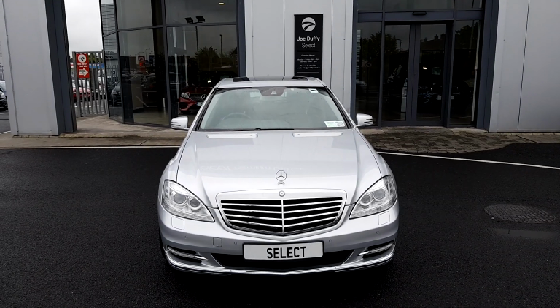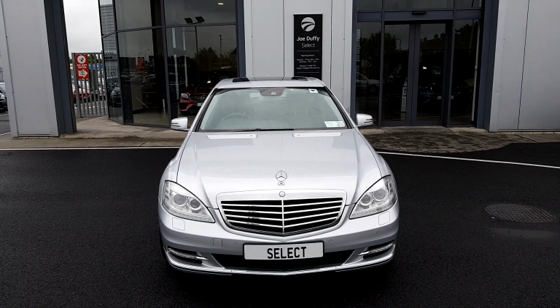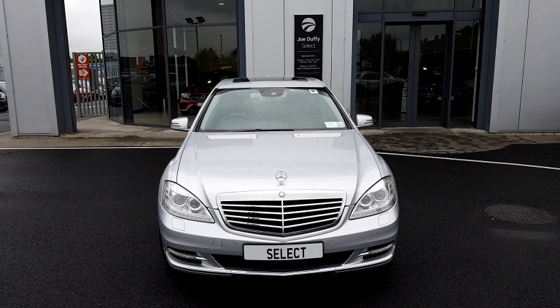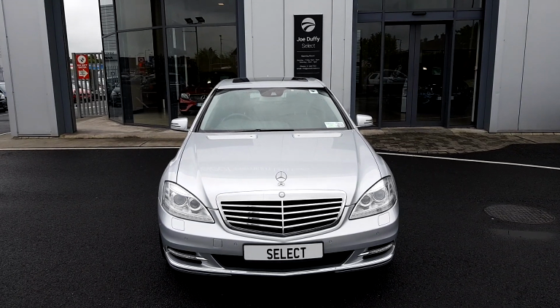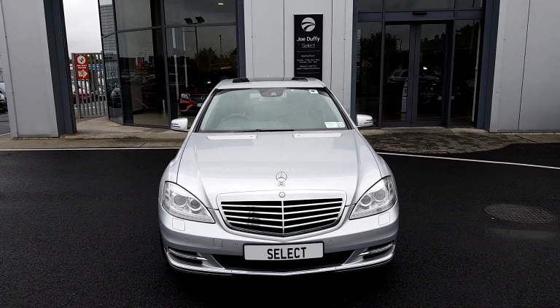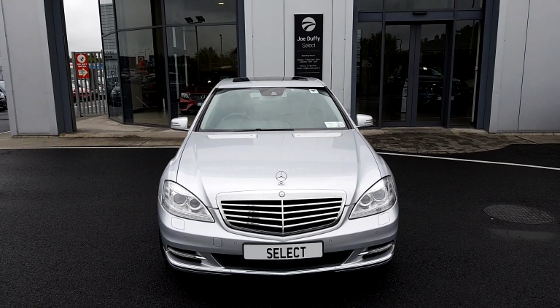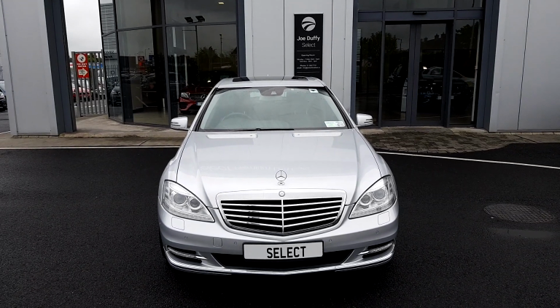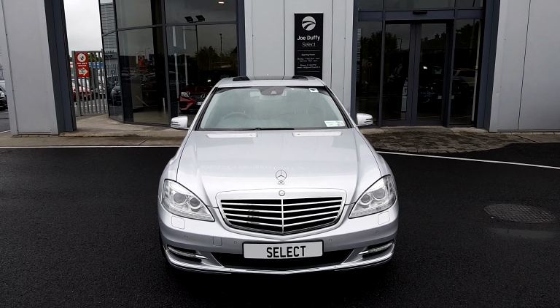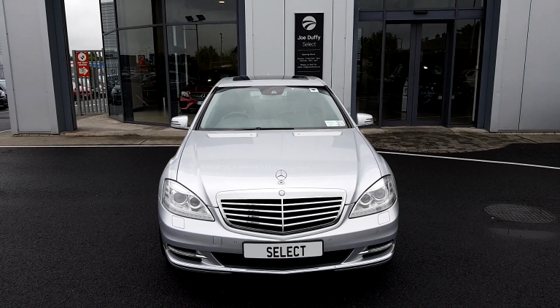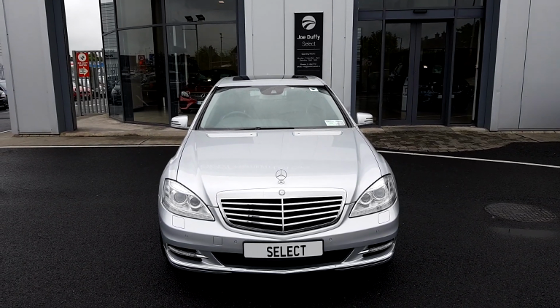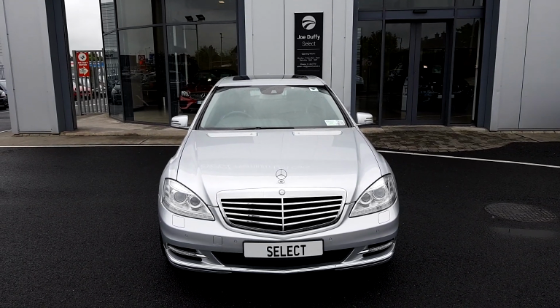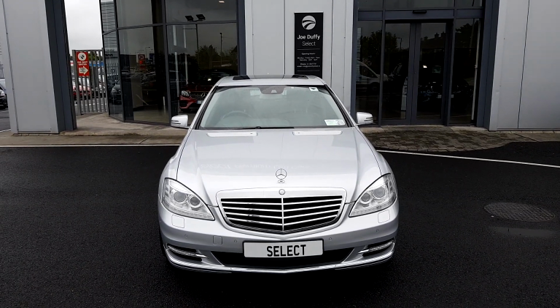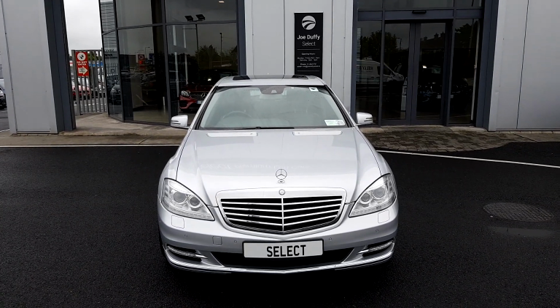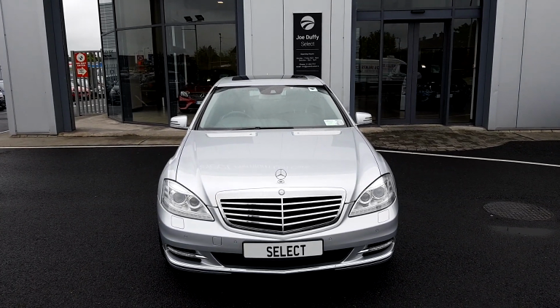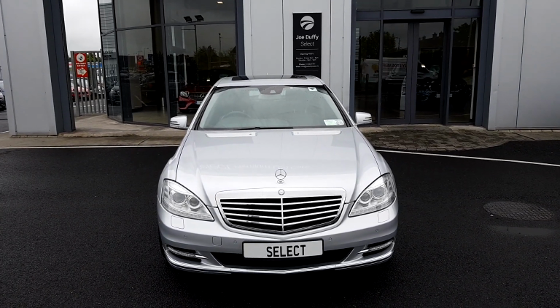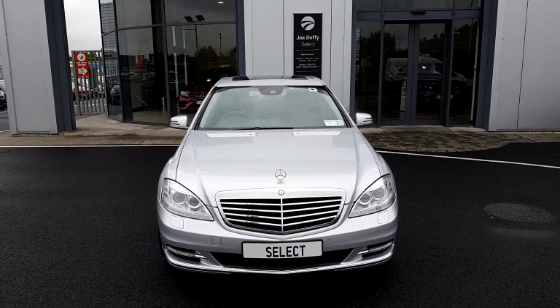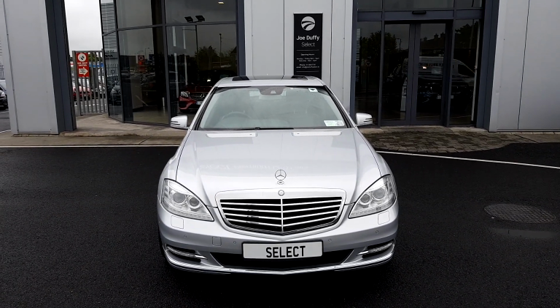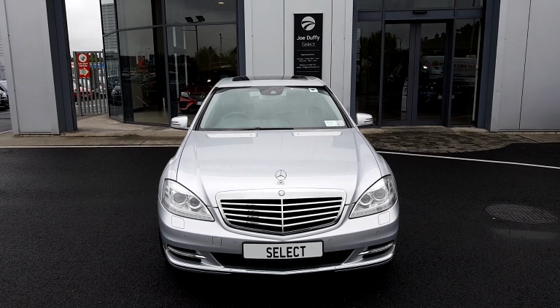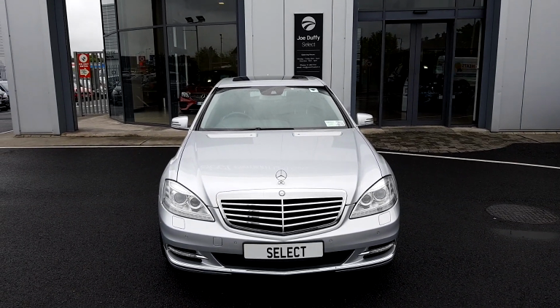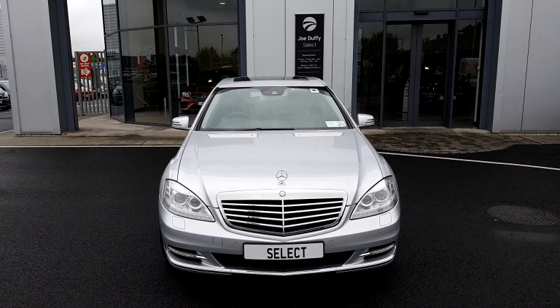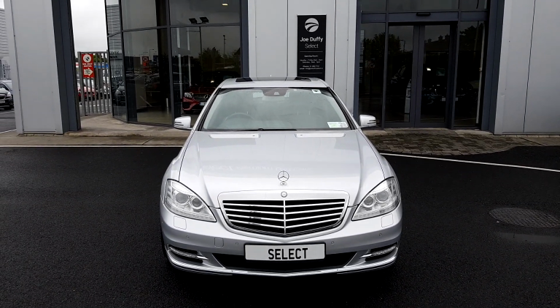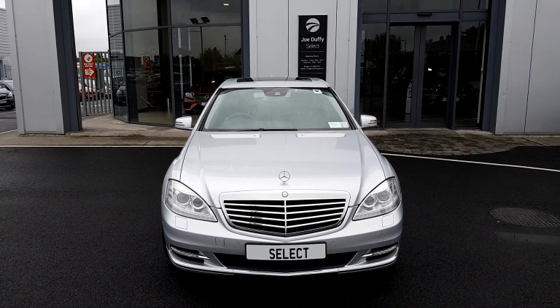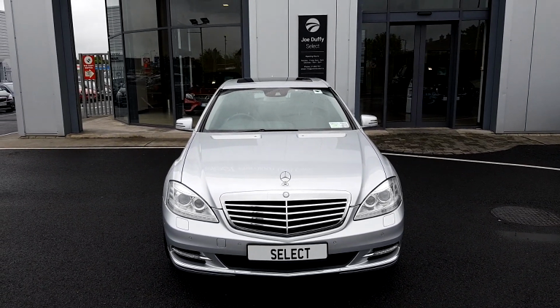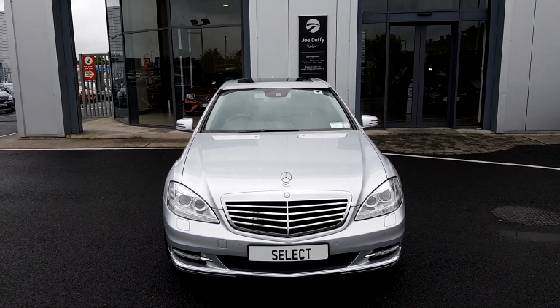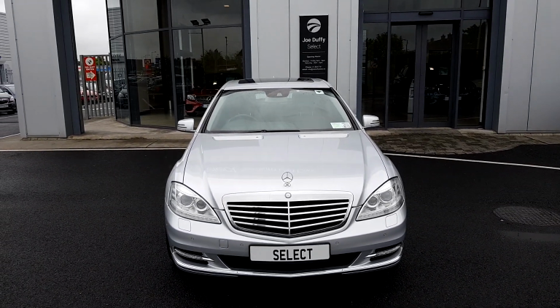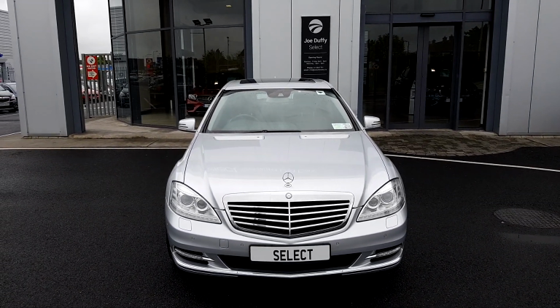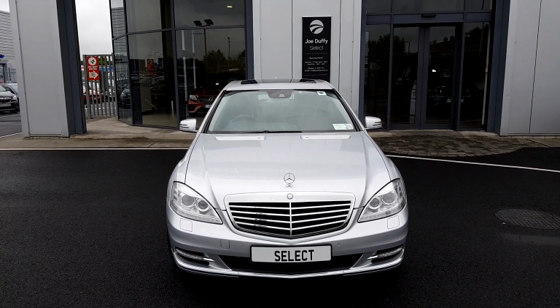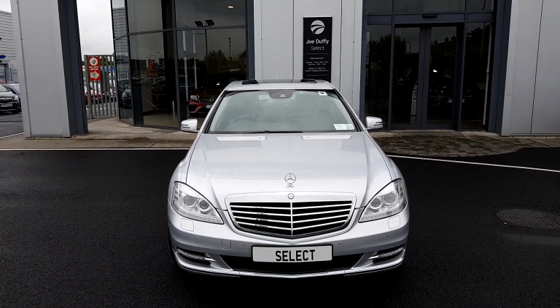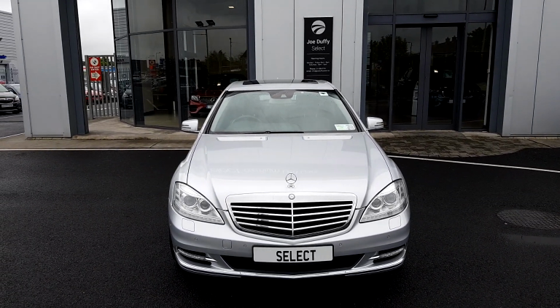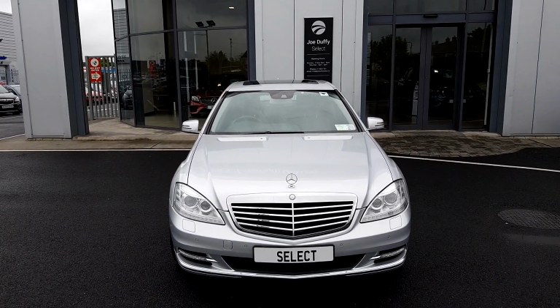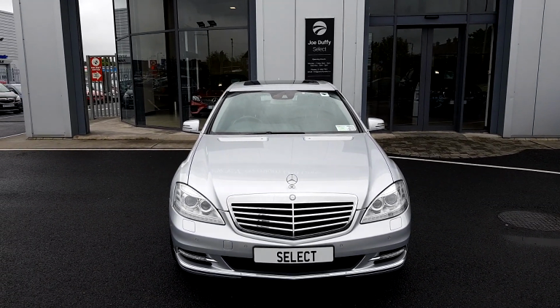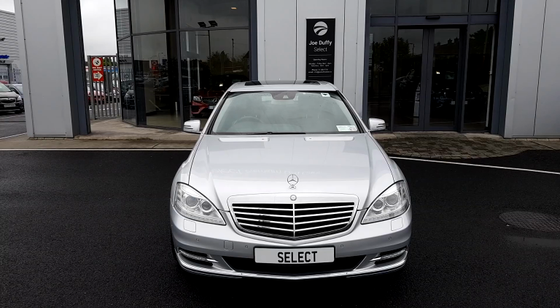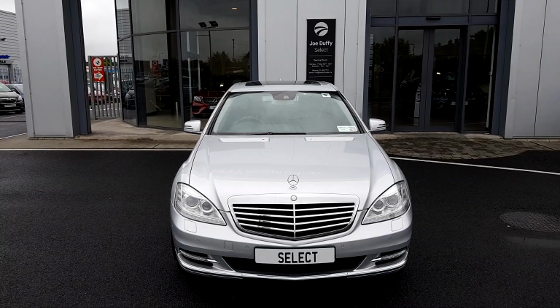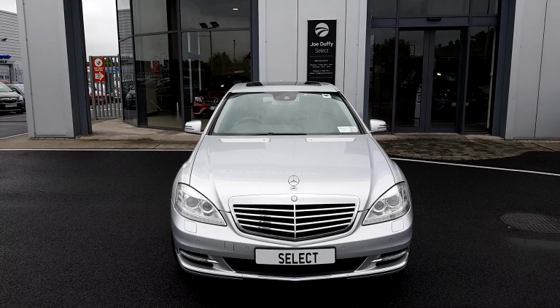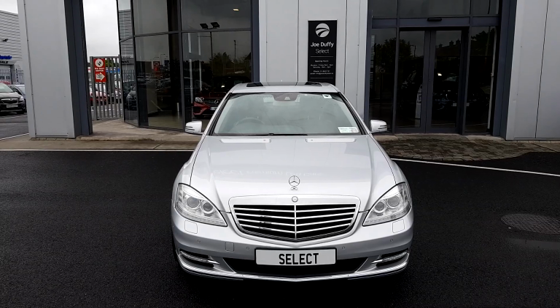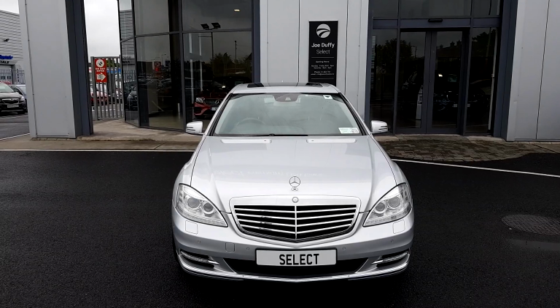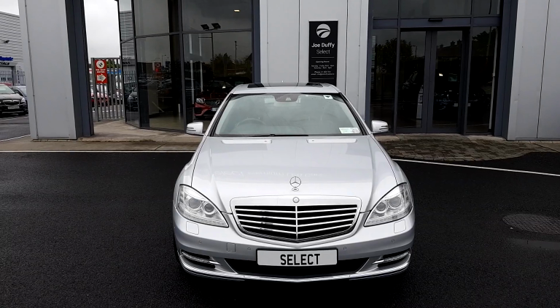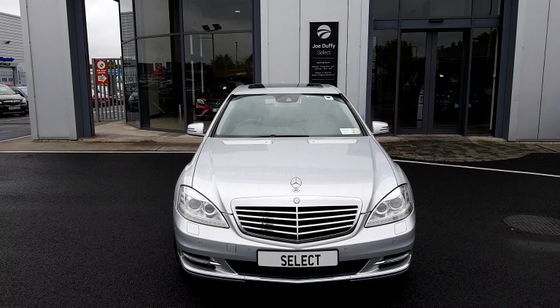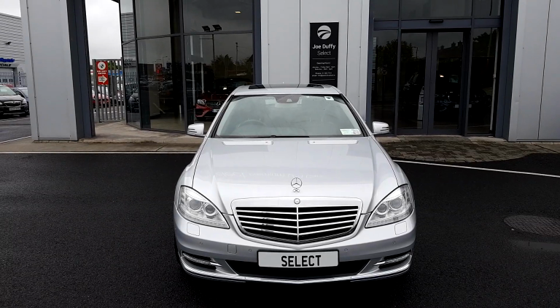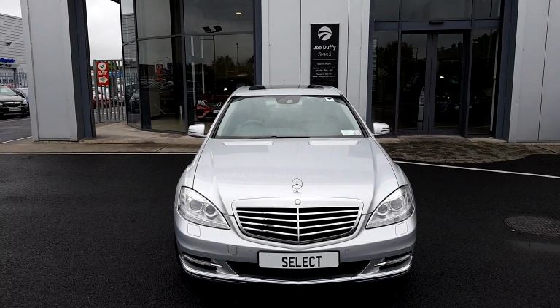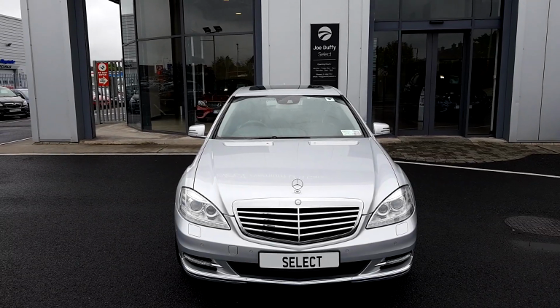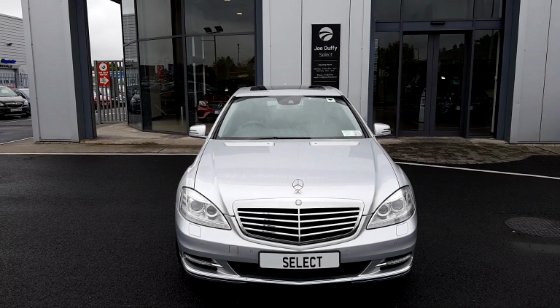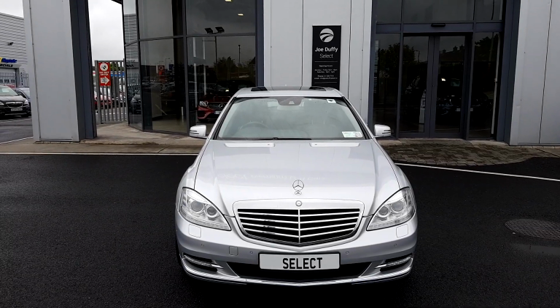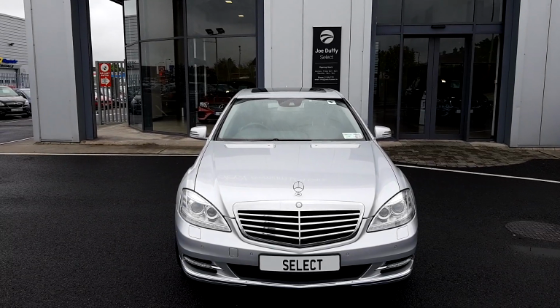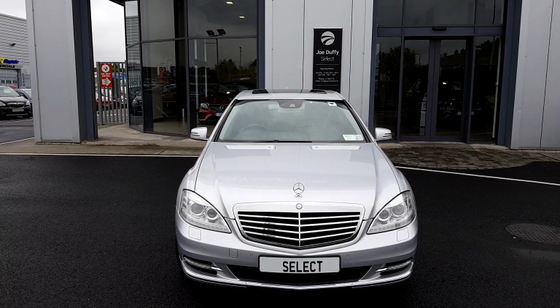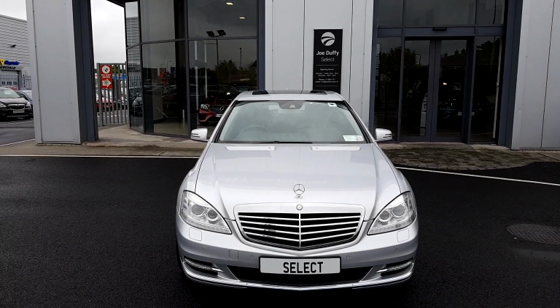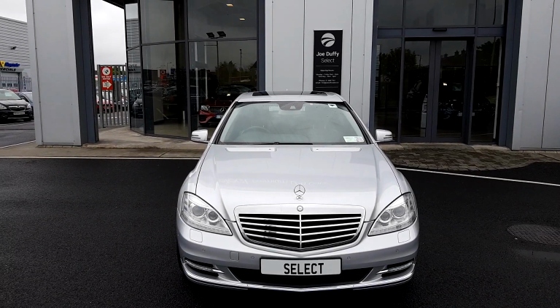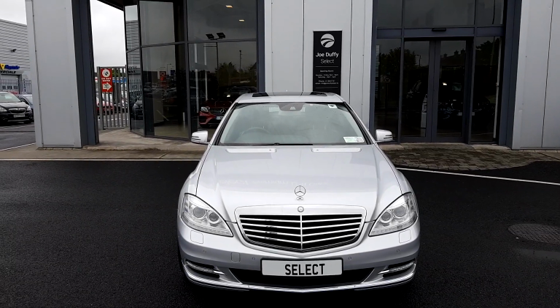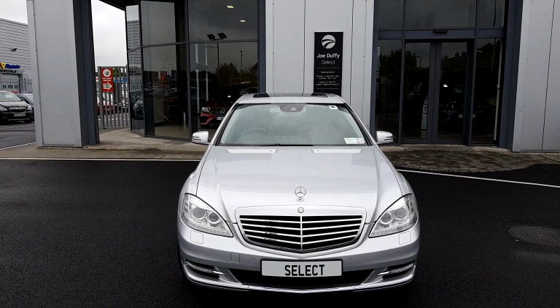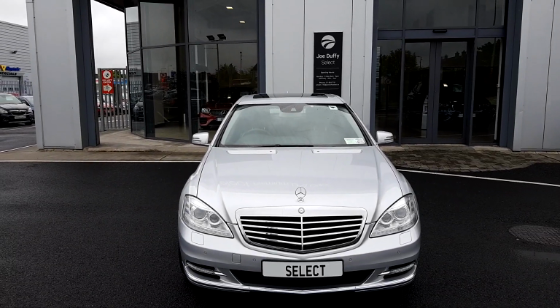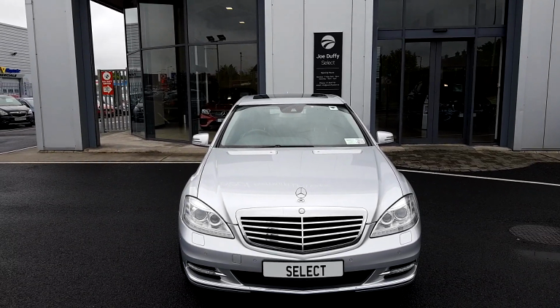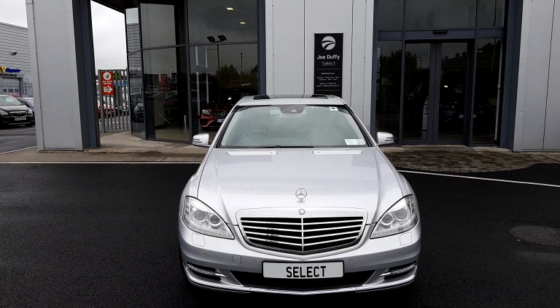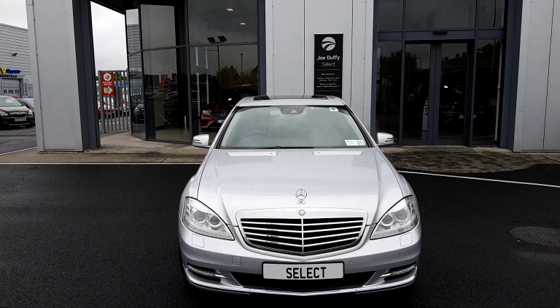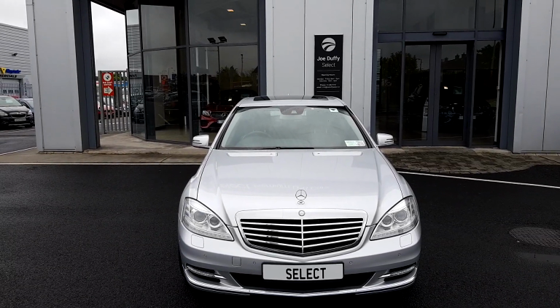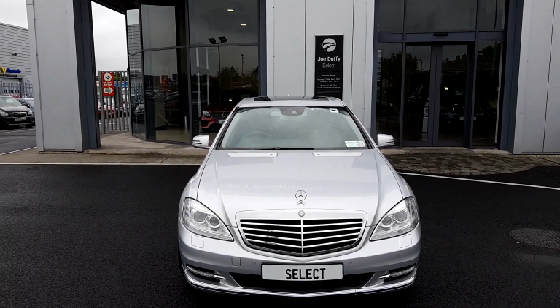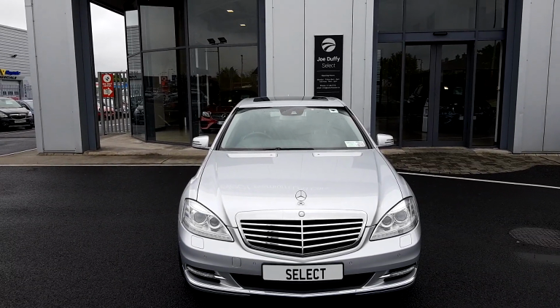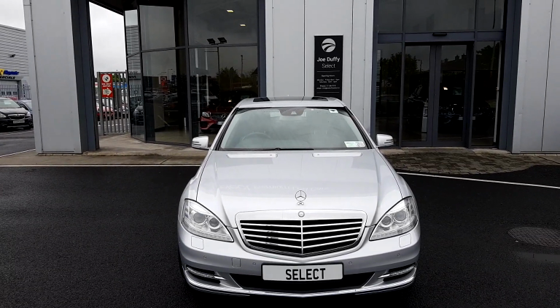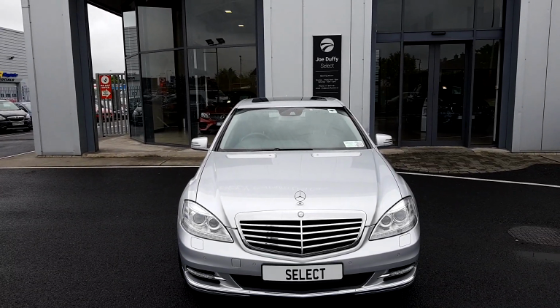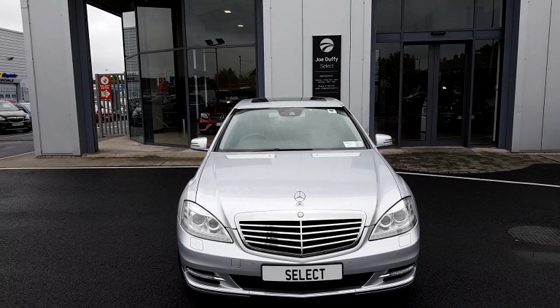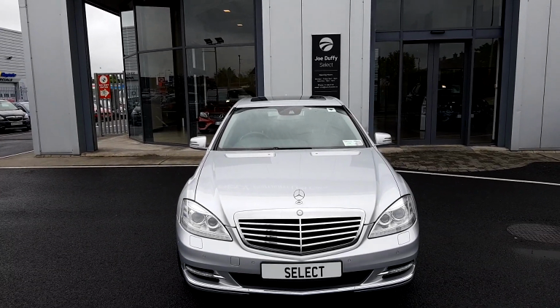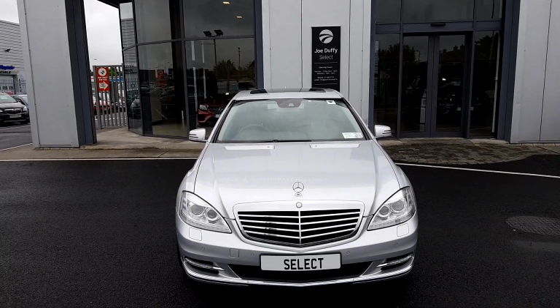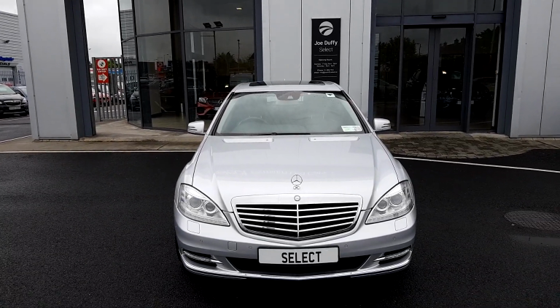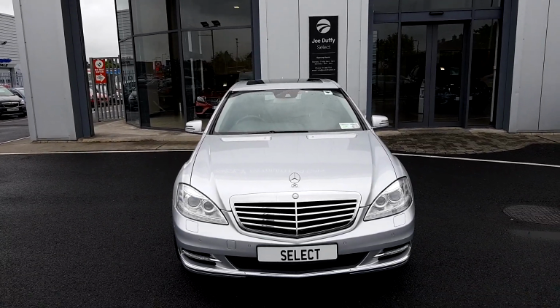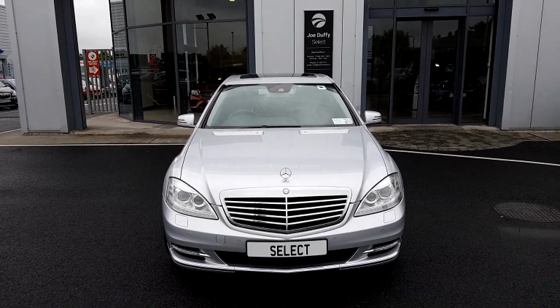Welcome to Joe Duffy Select. Today we're looking at a Mercedes-Benz S-Class 350 CDI Bluetech.